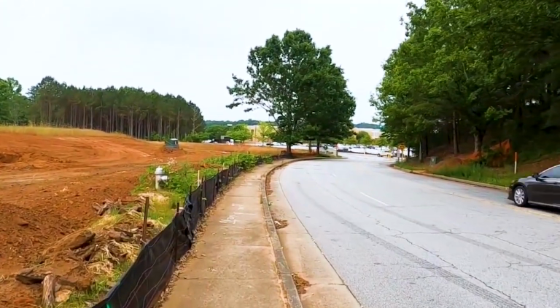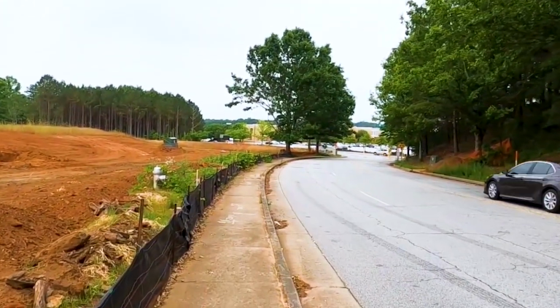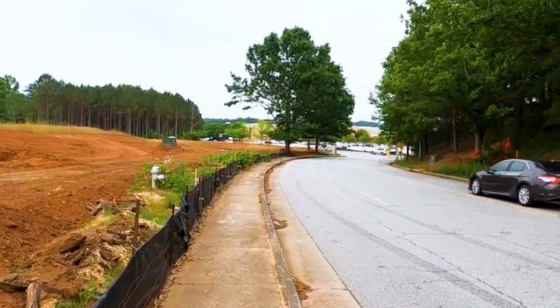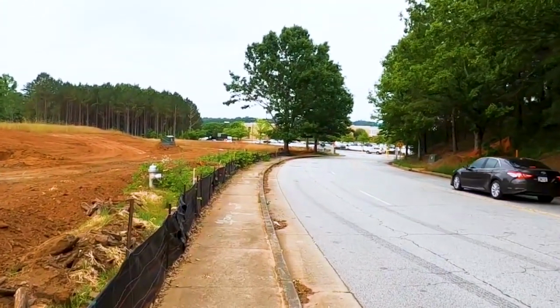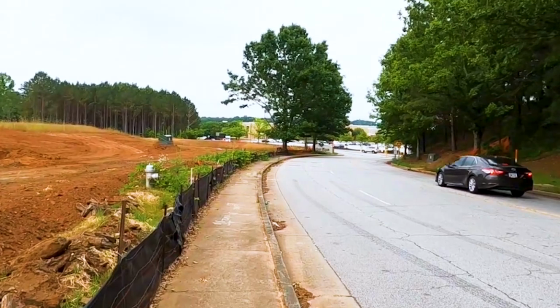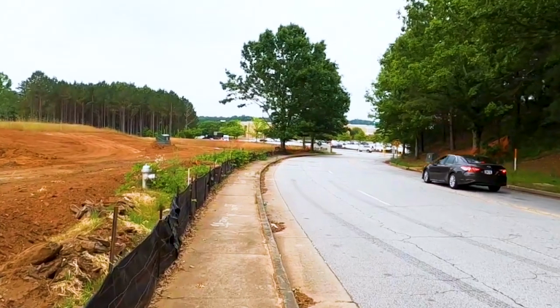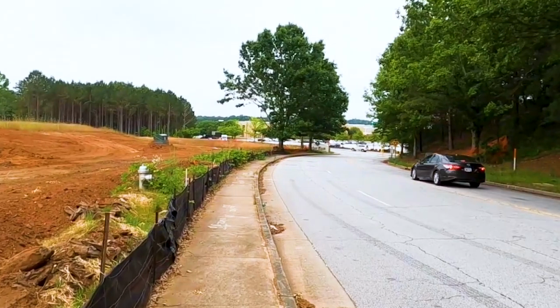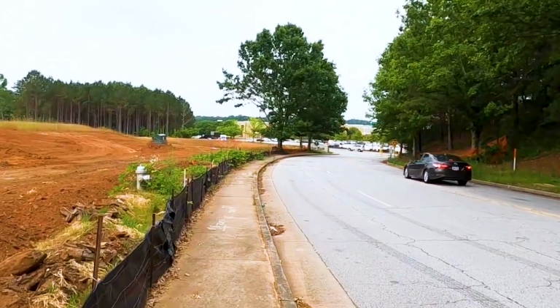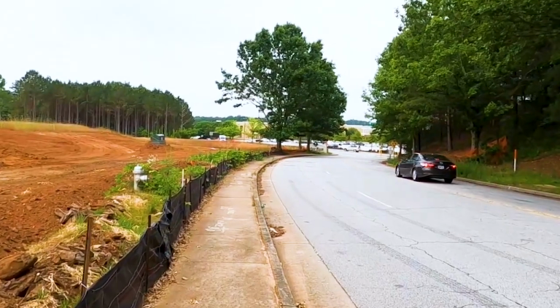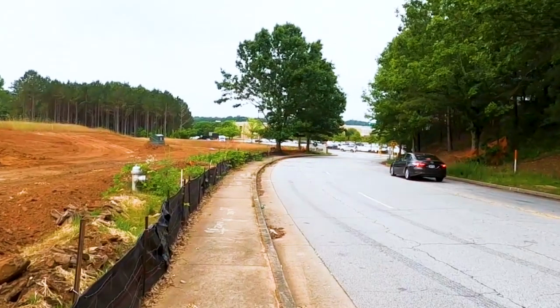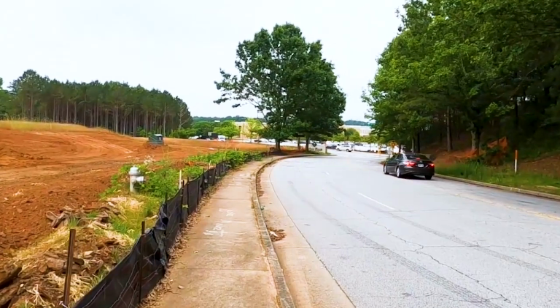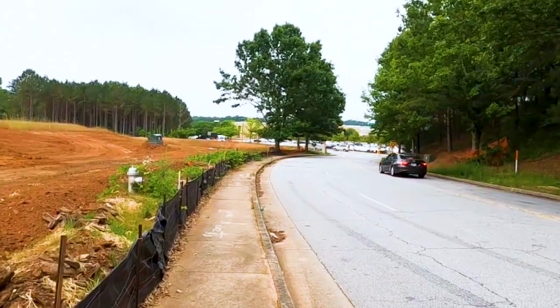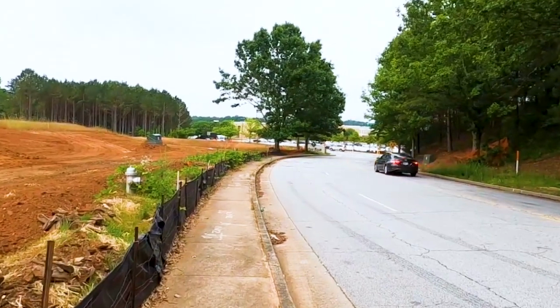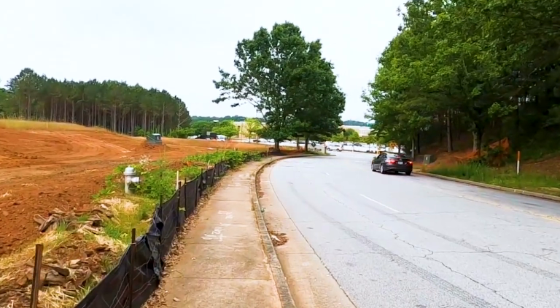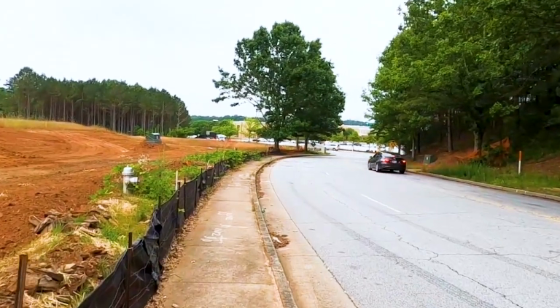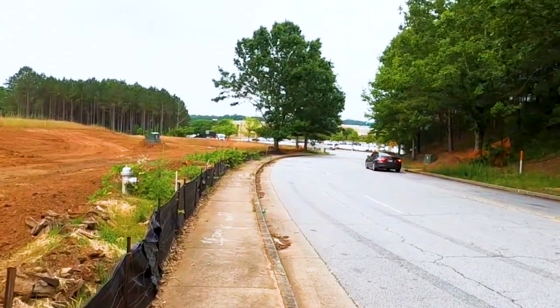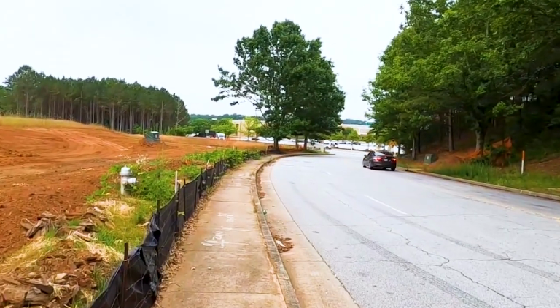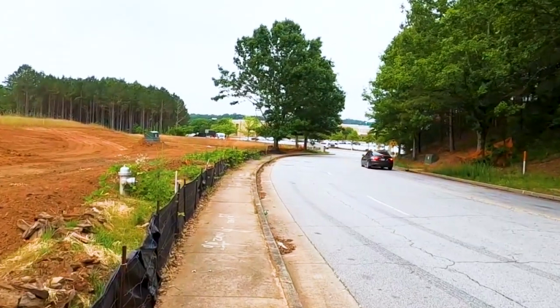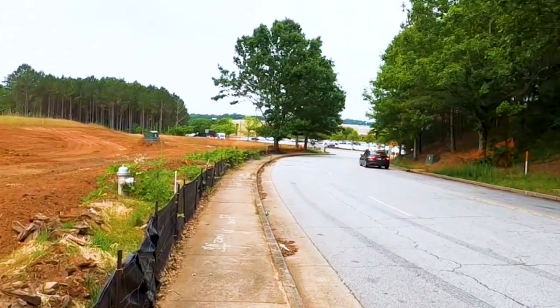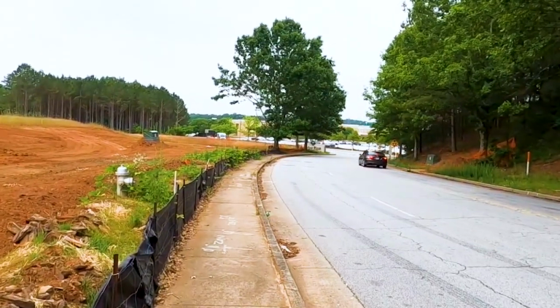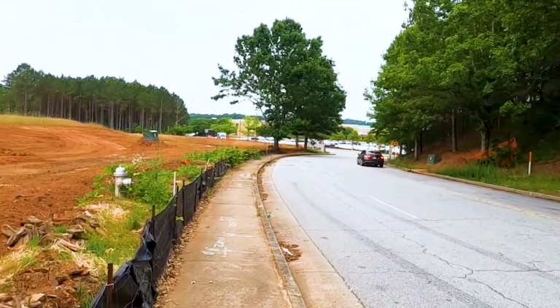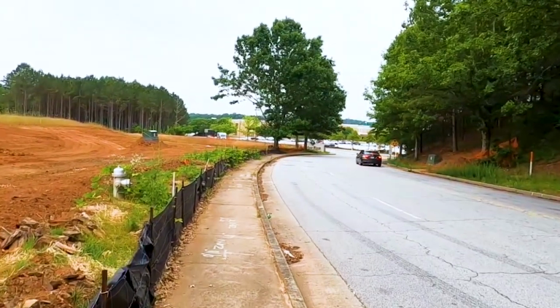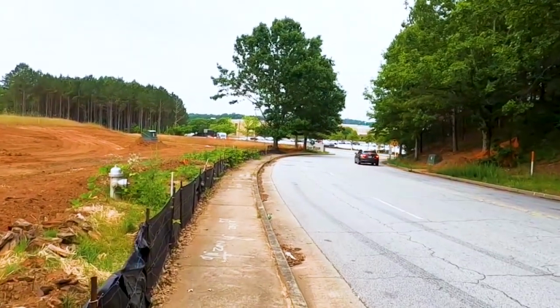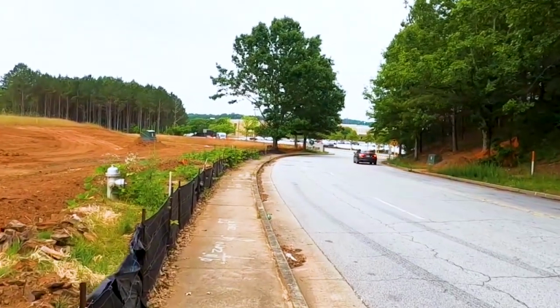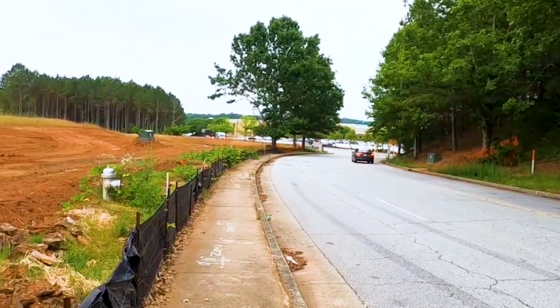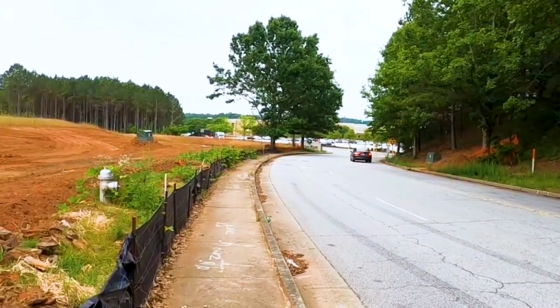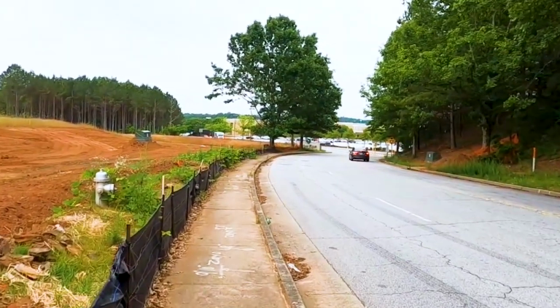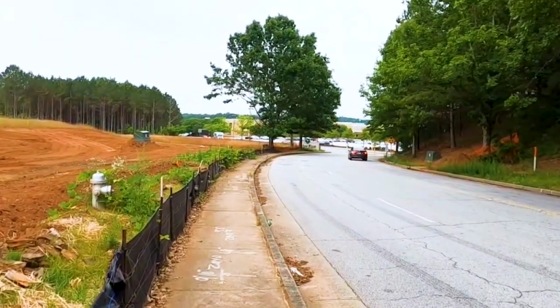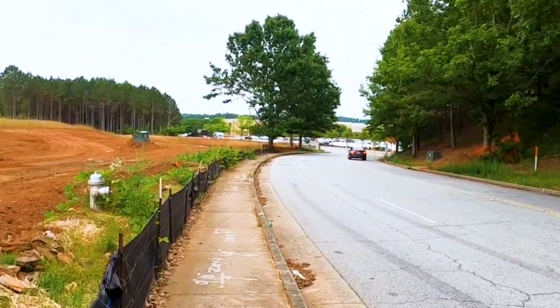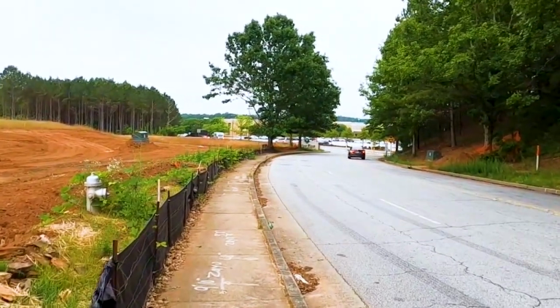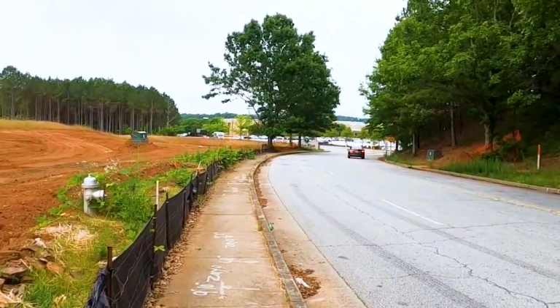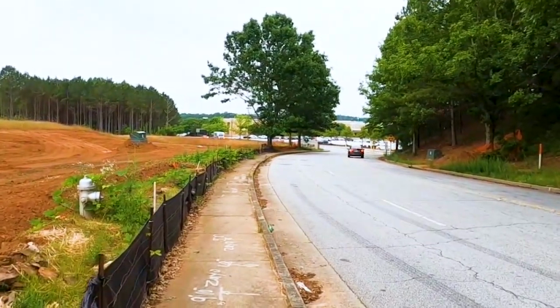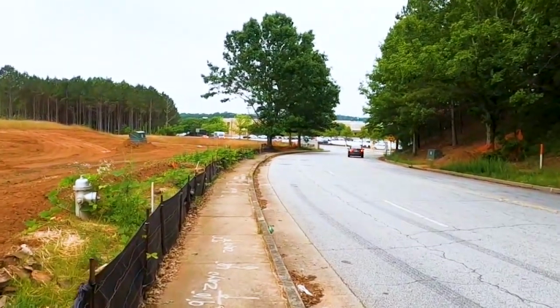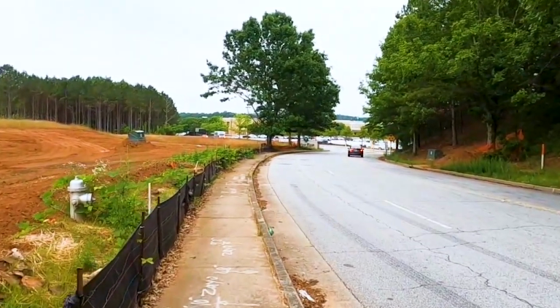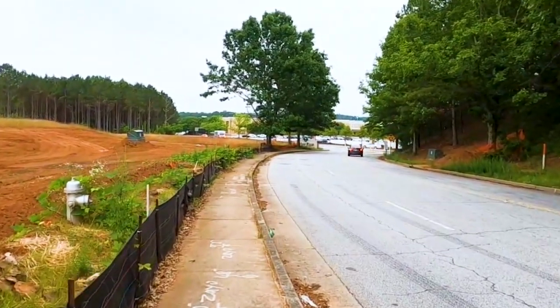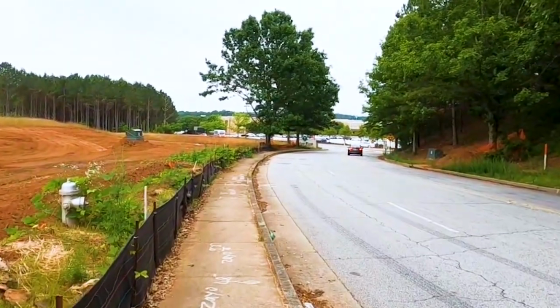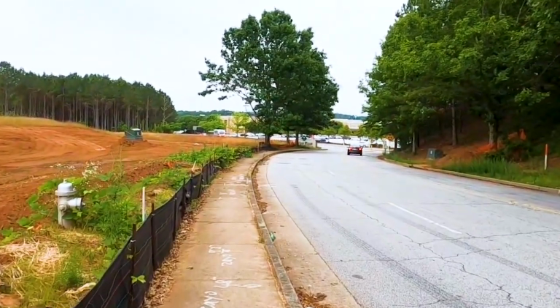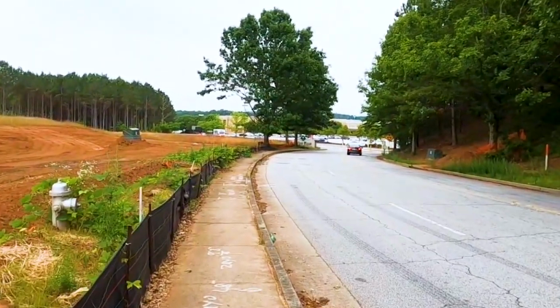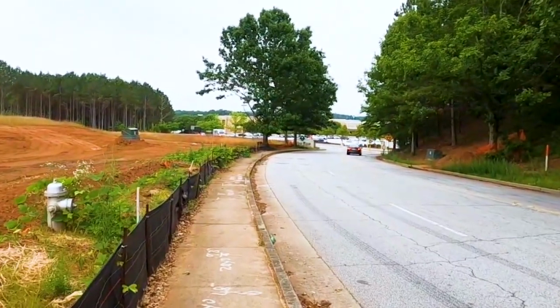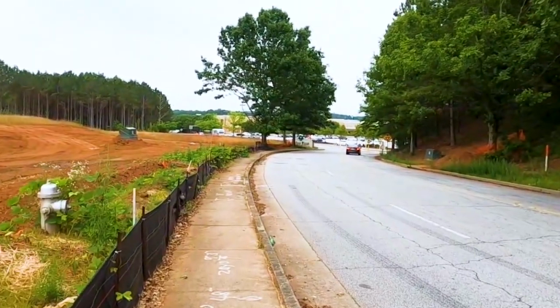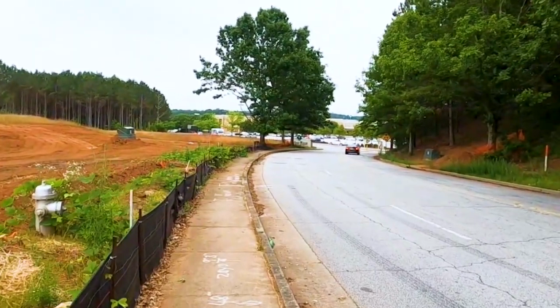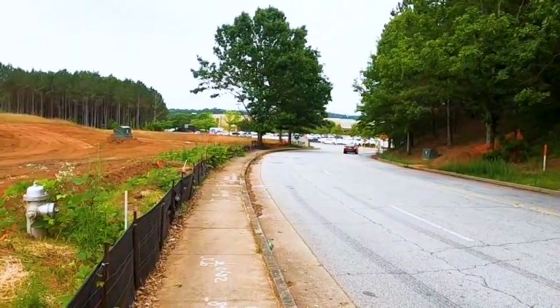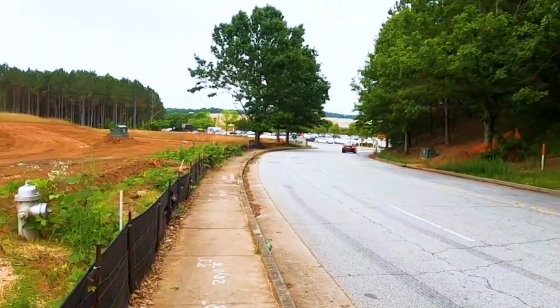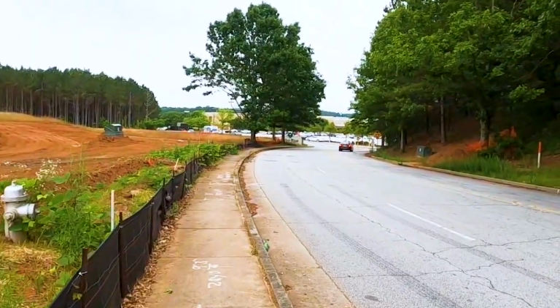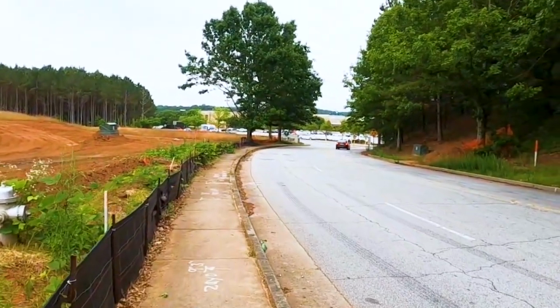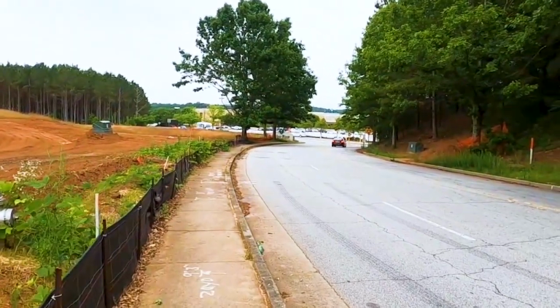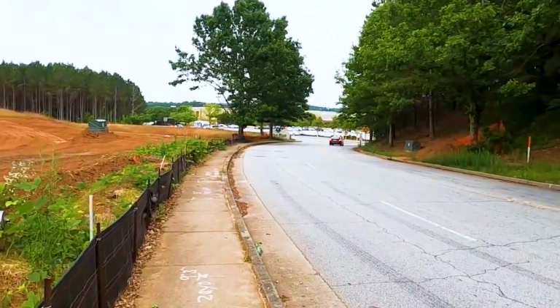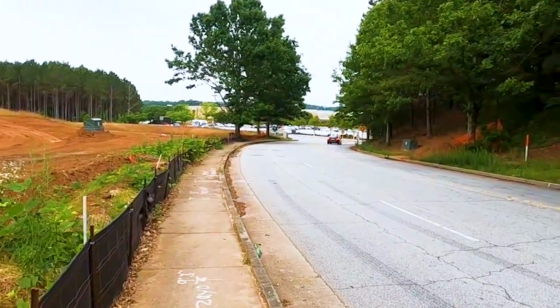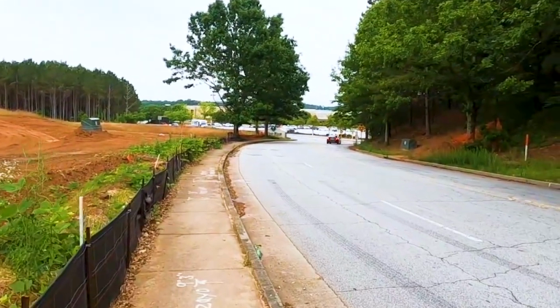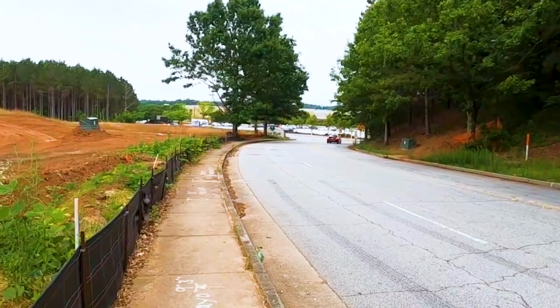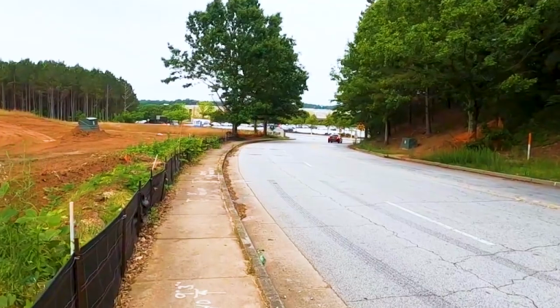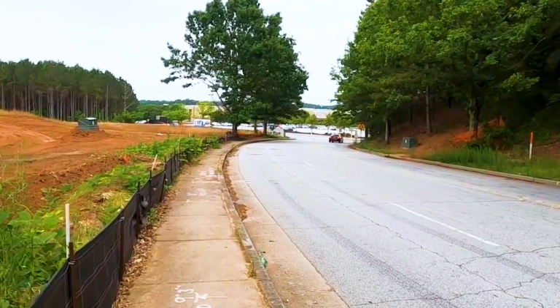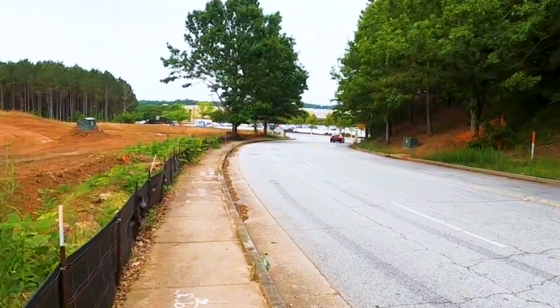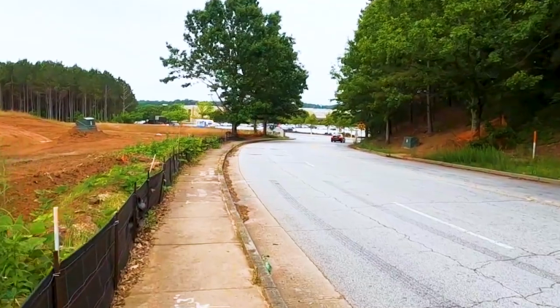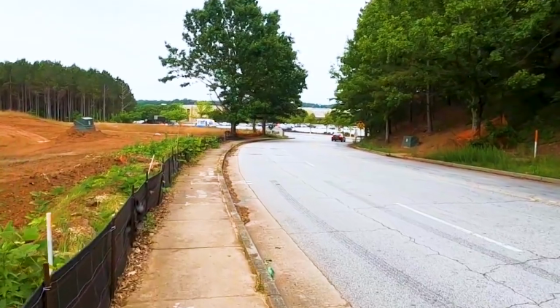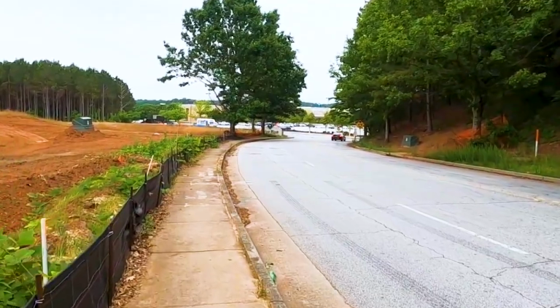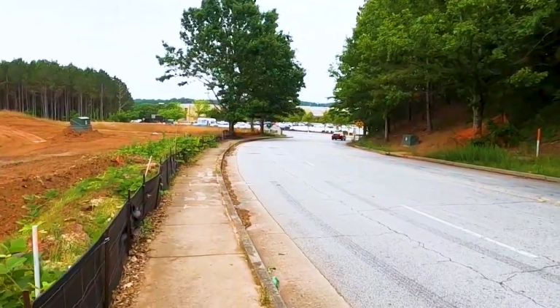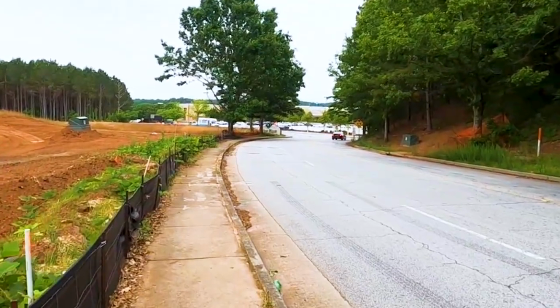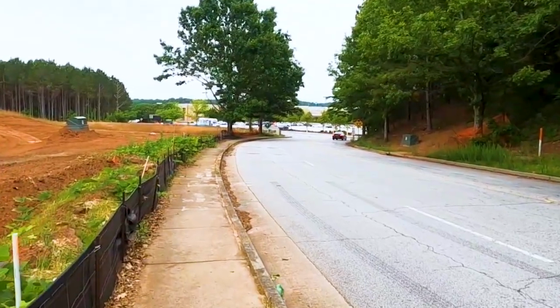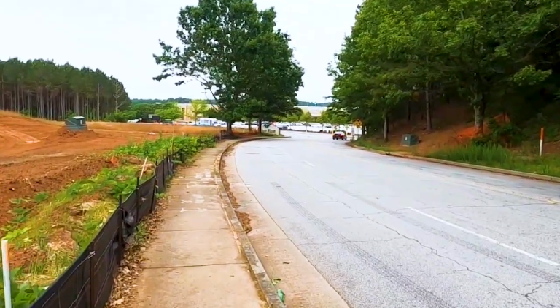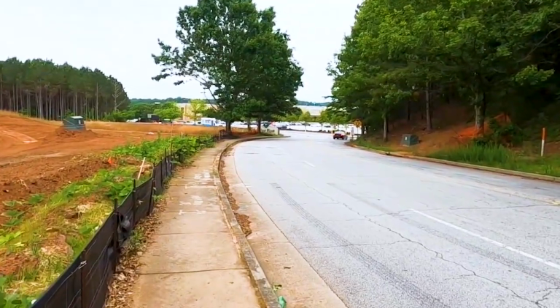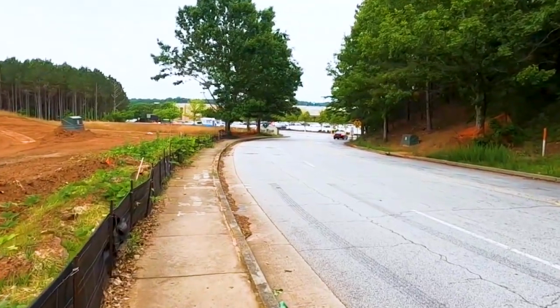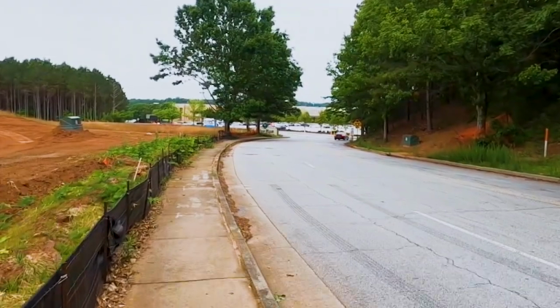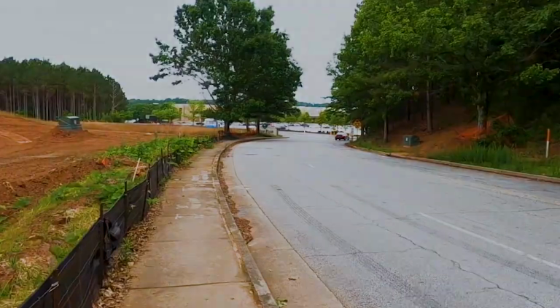We don't know the price point yet, but stay tuned to Destination Douglasville — as soon as those are released, I will let you know.